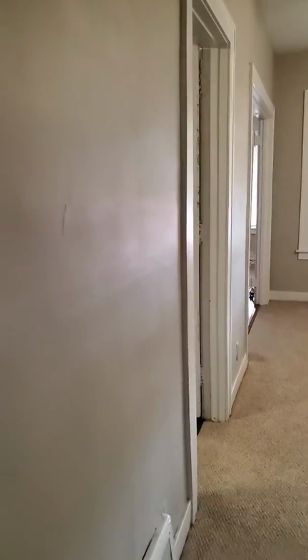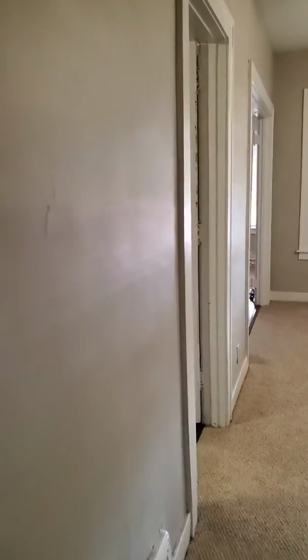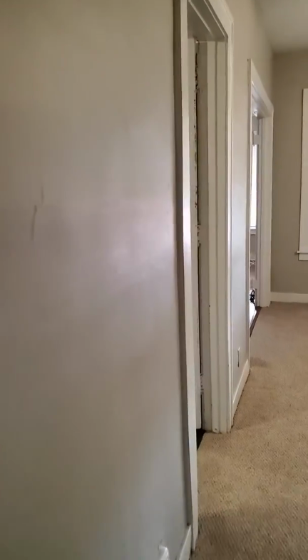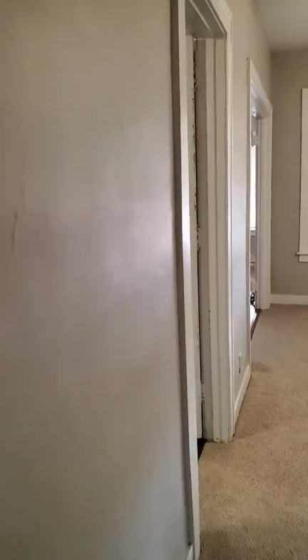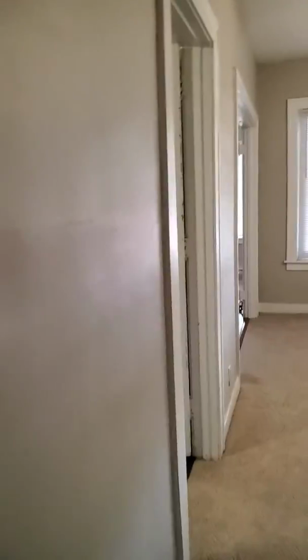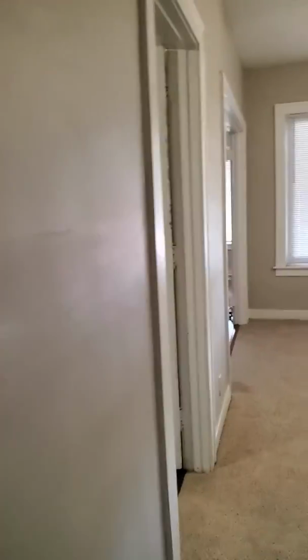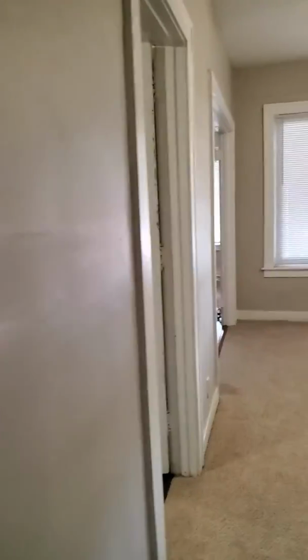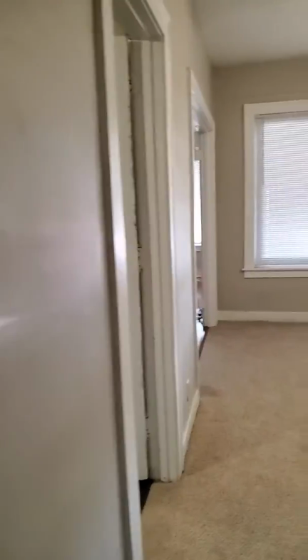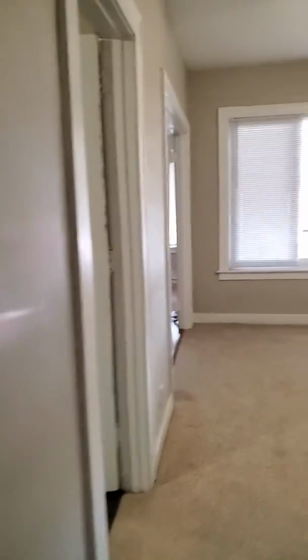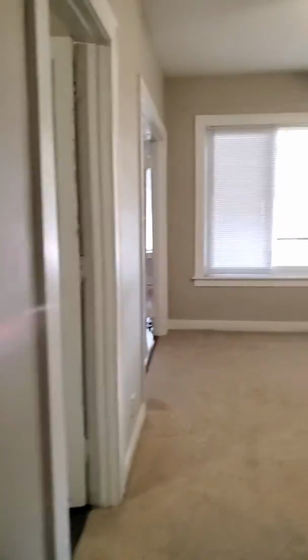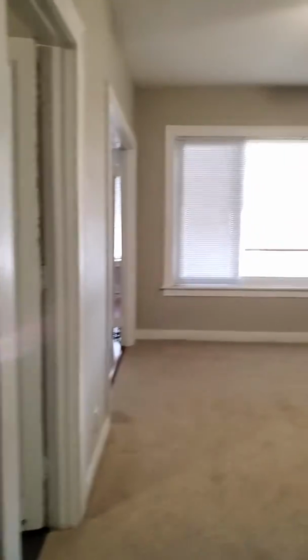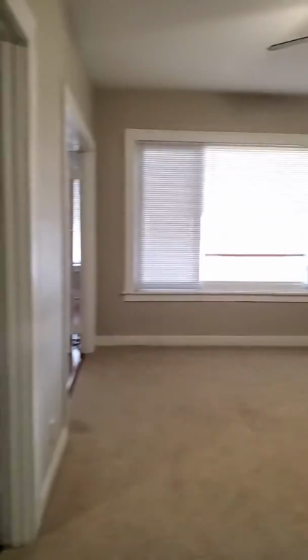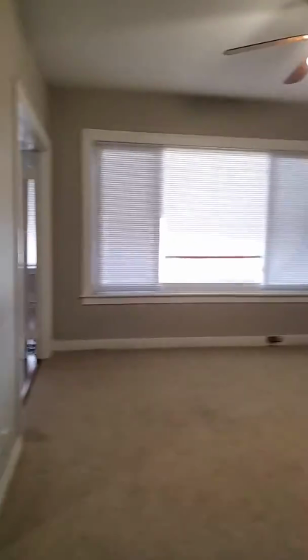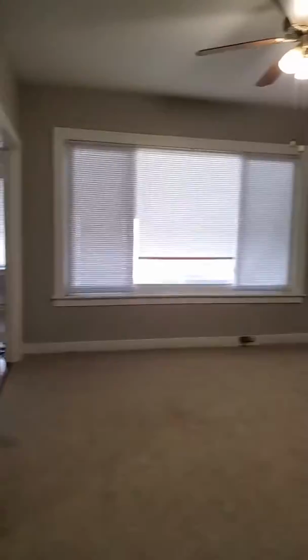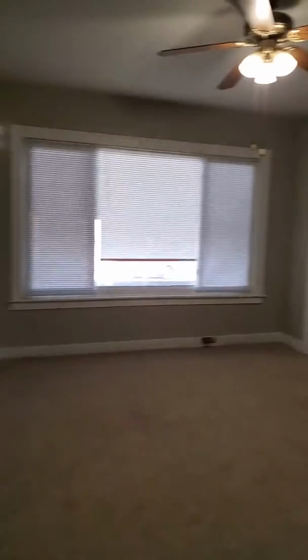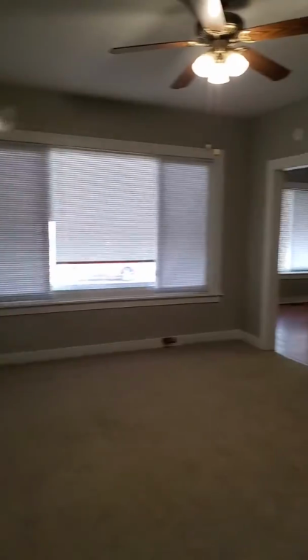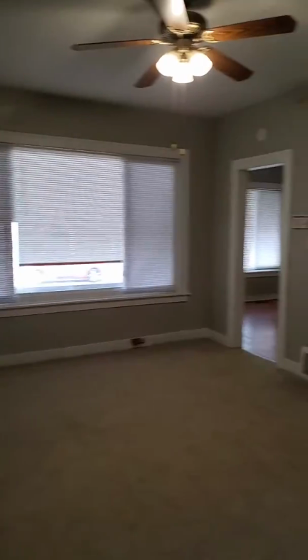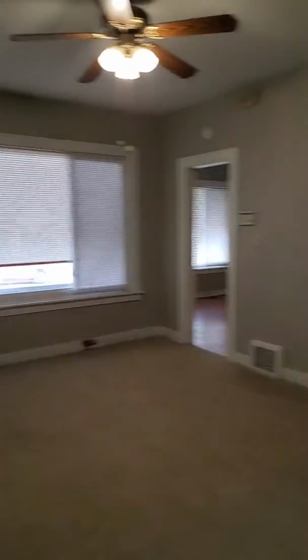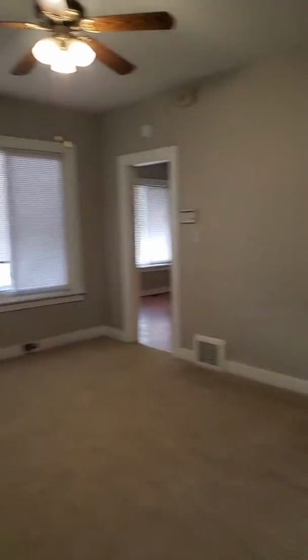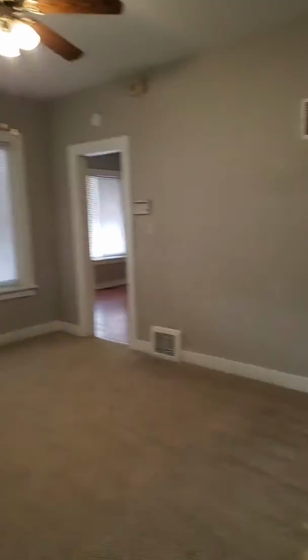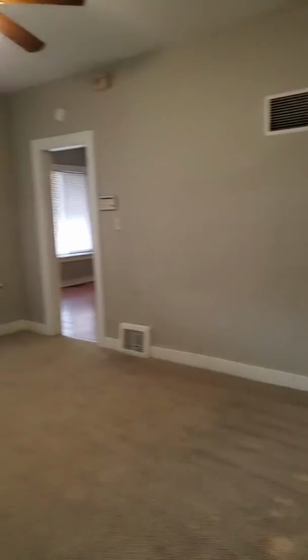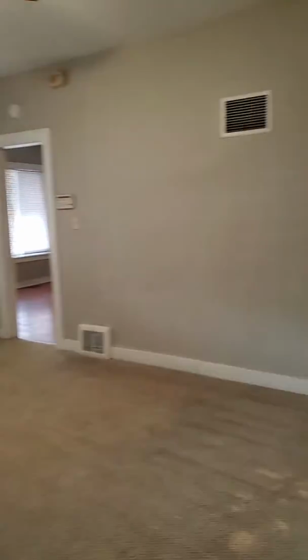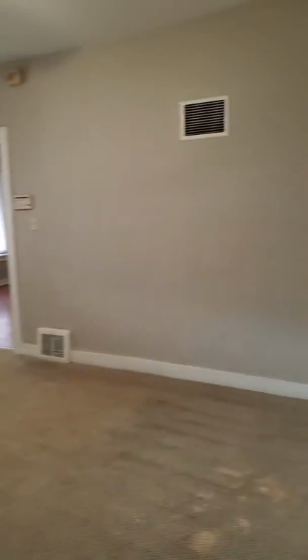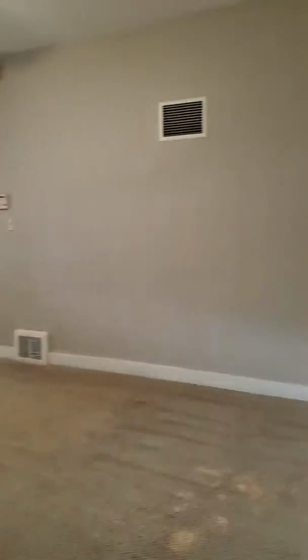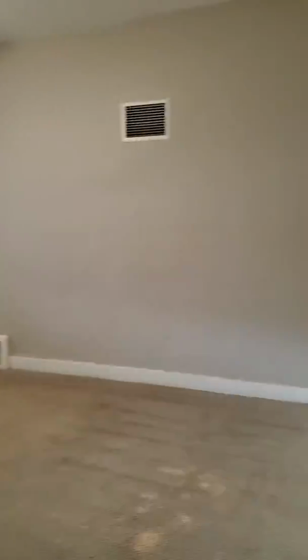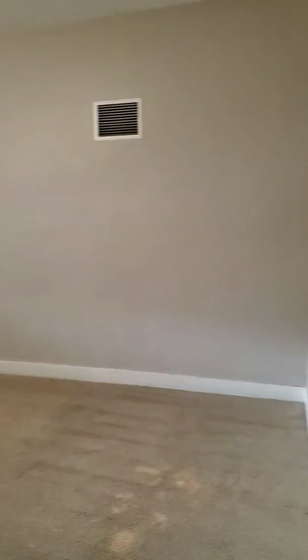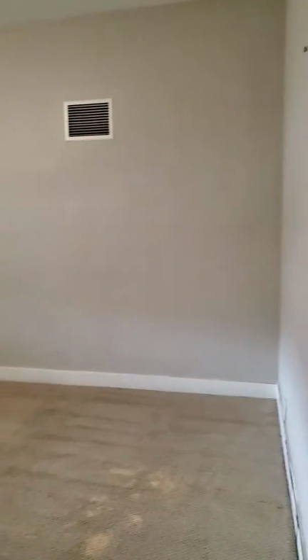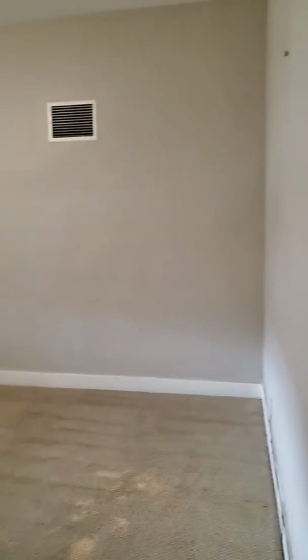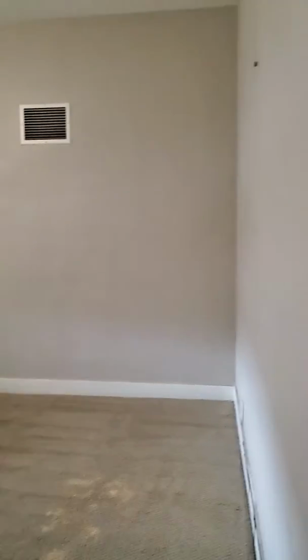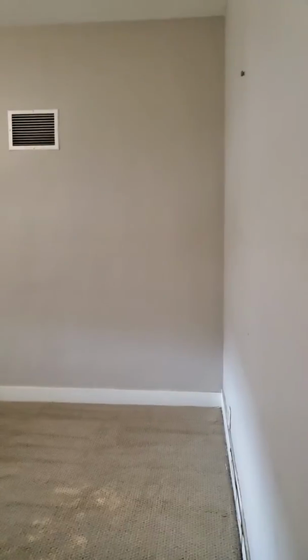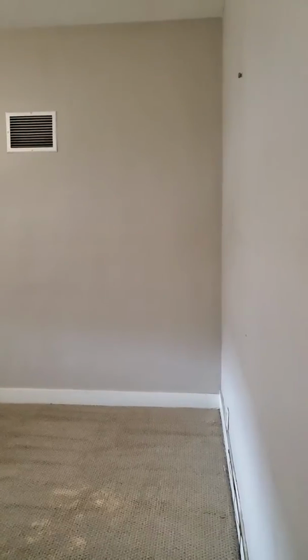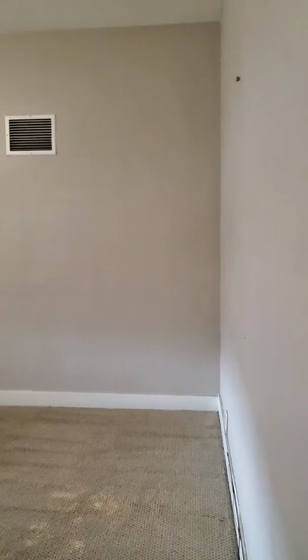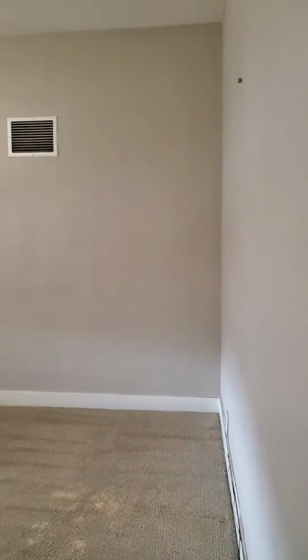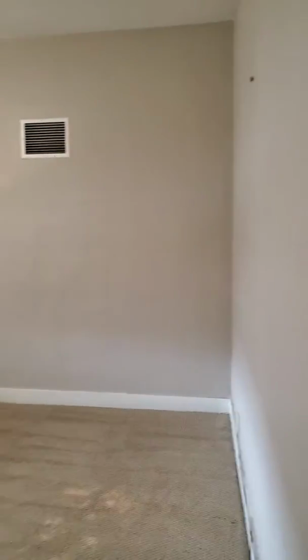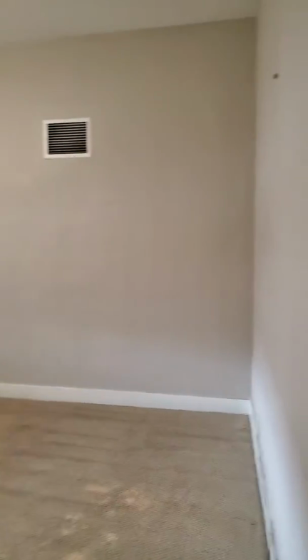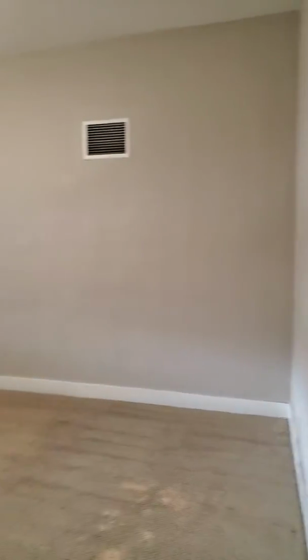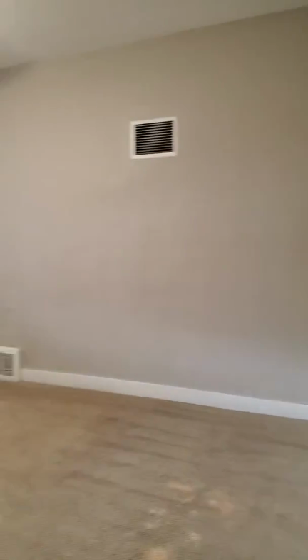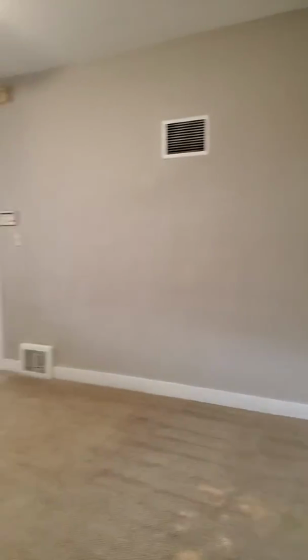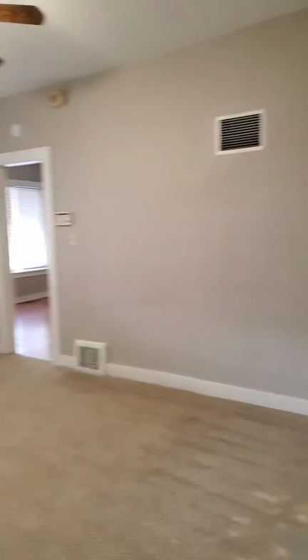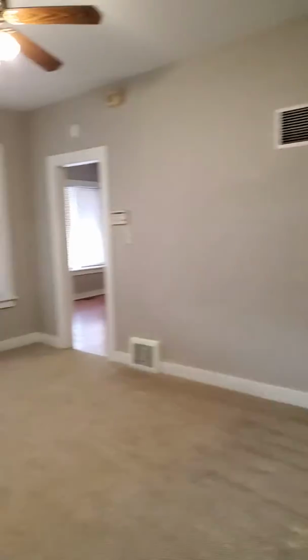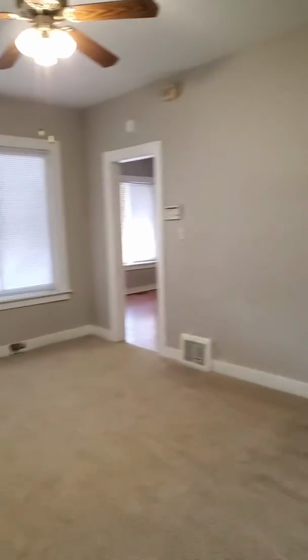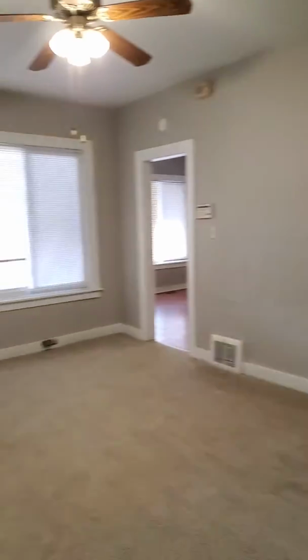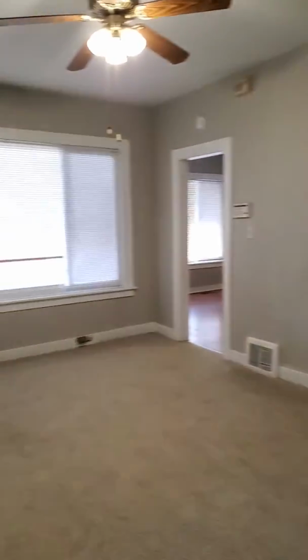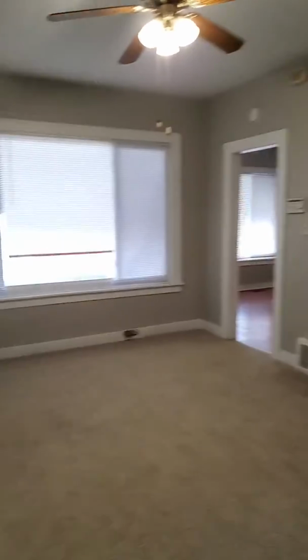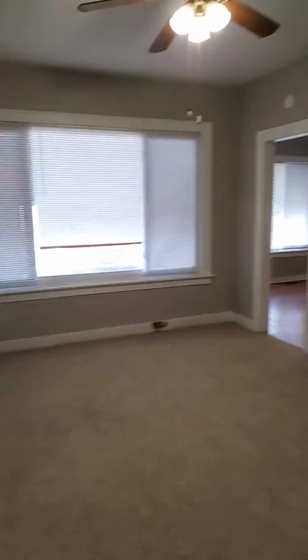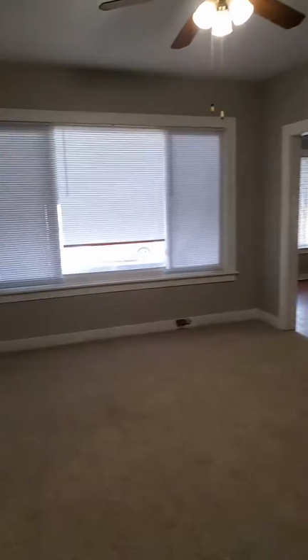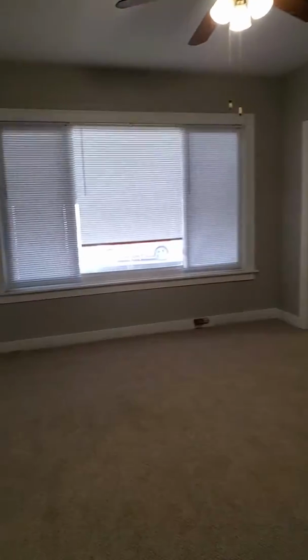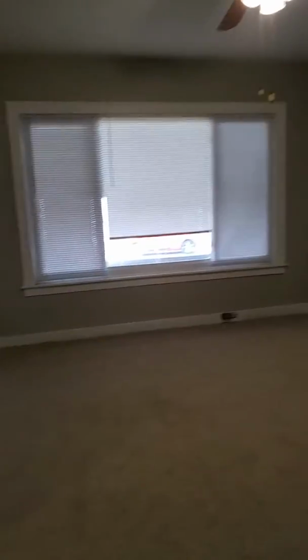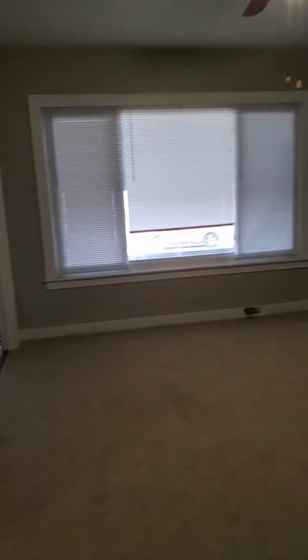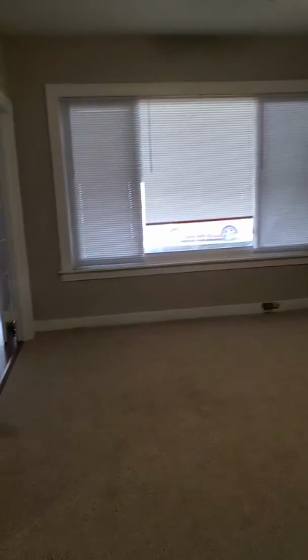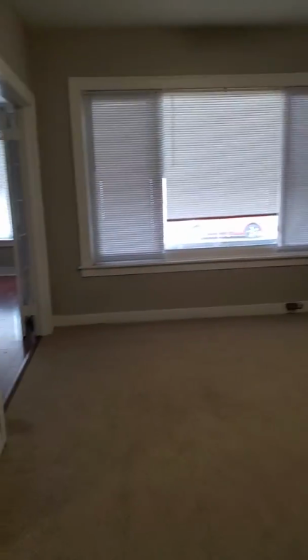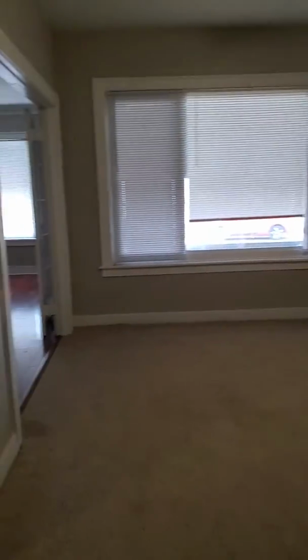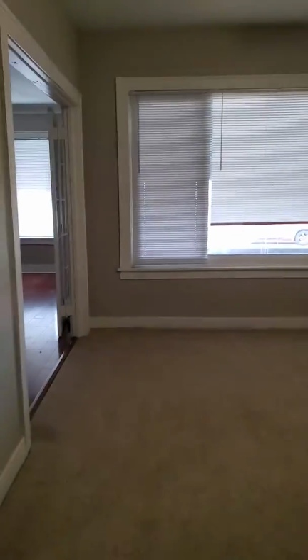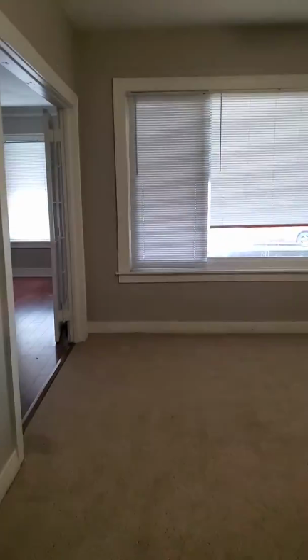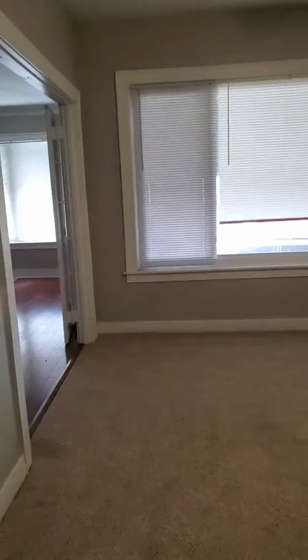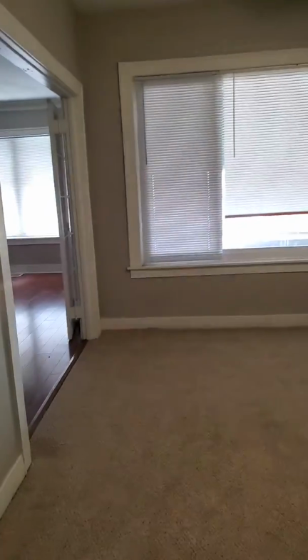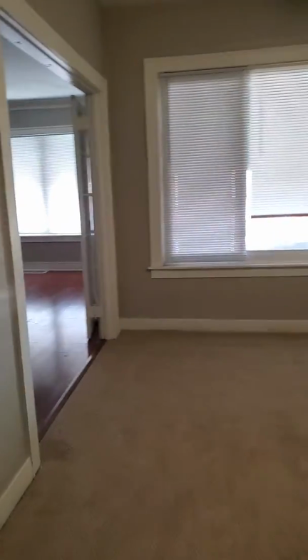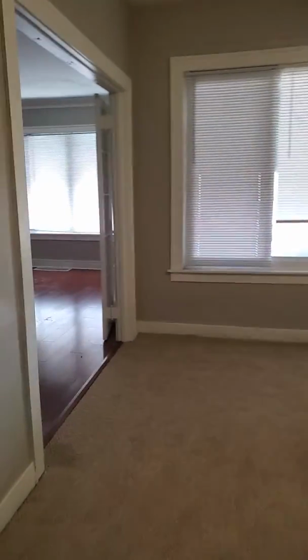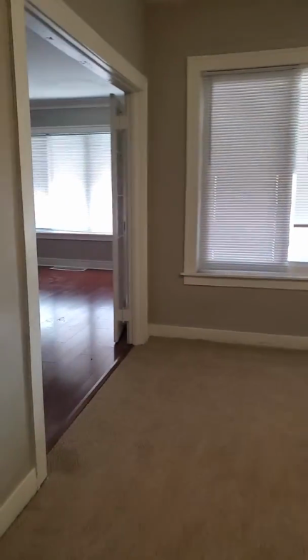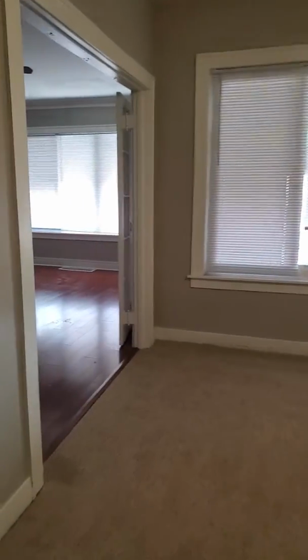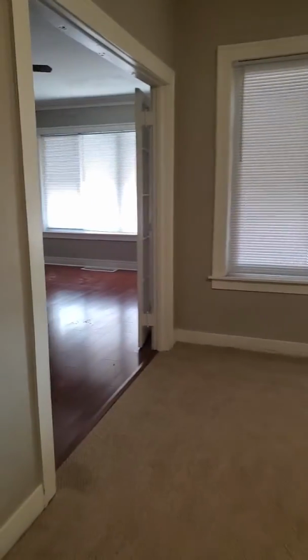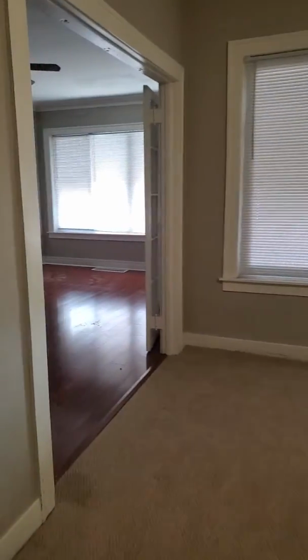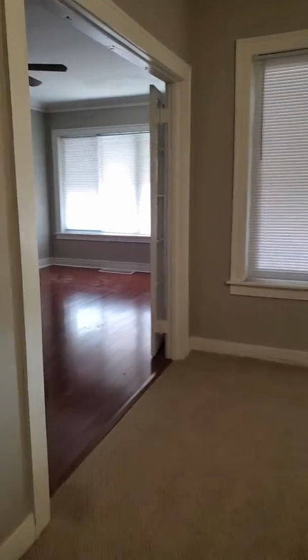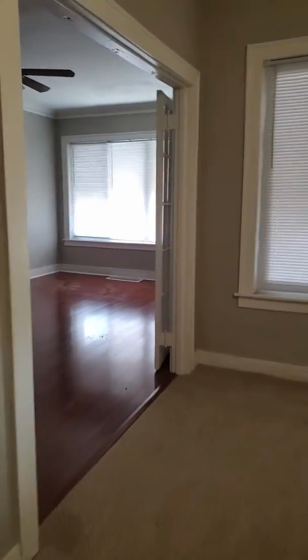The good thing about this property is it does have a choice whether you want to use this room as your dining room, or it does have another room with all hardwood floors to use also.